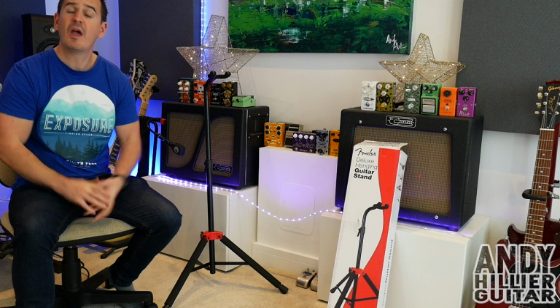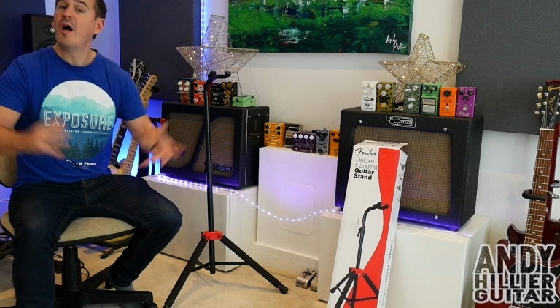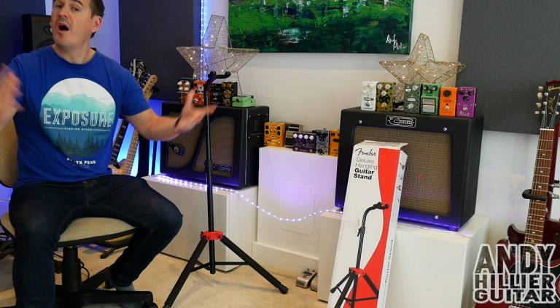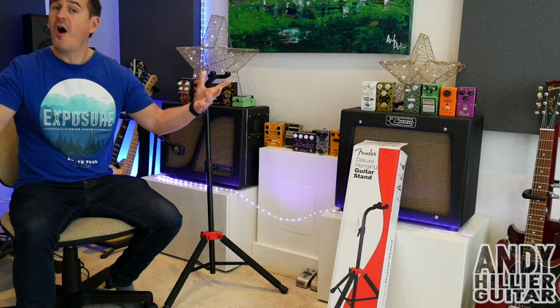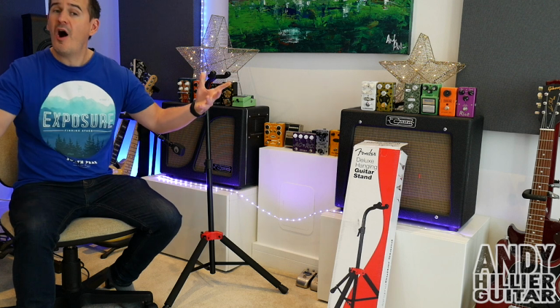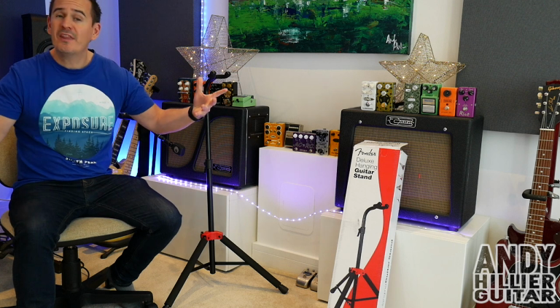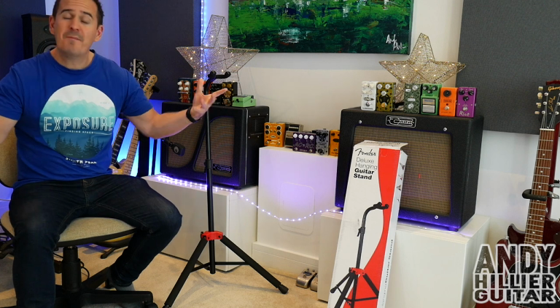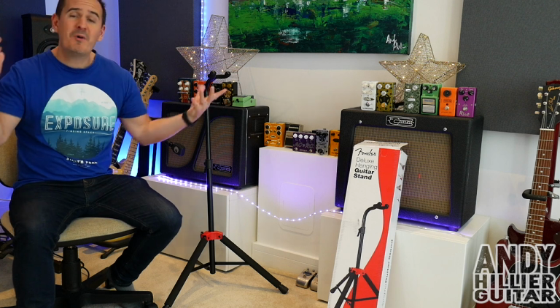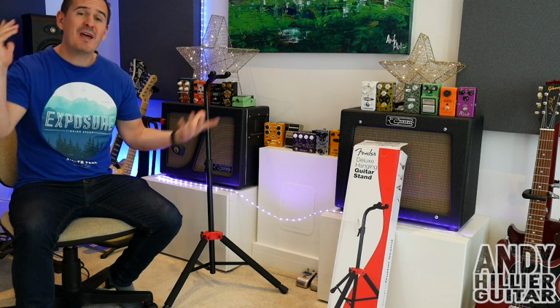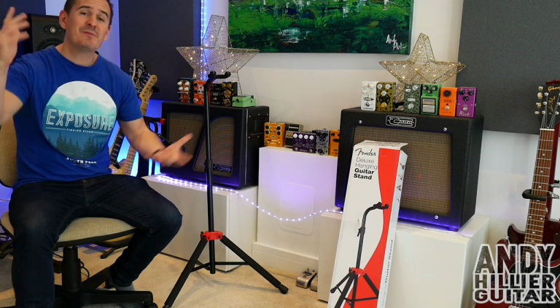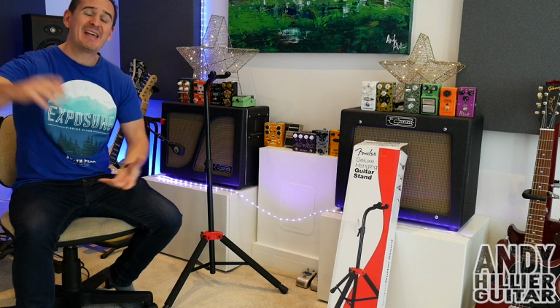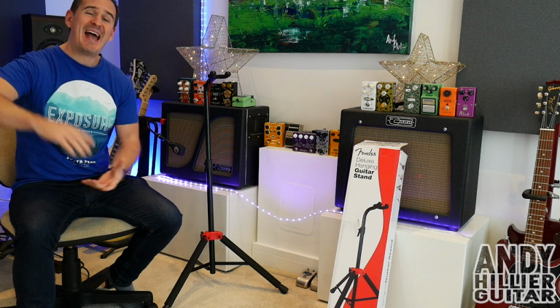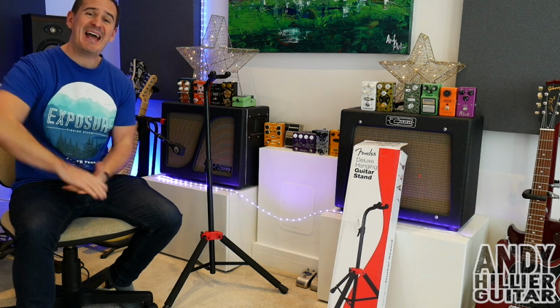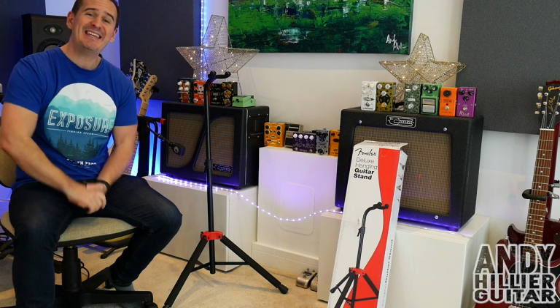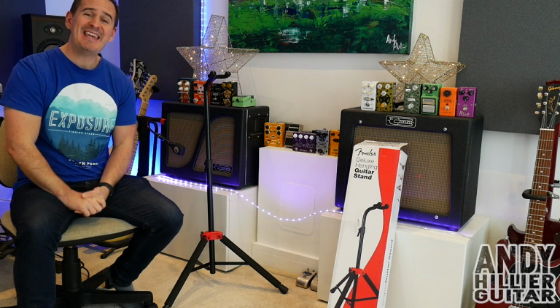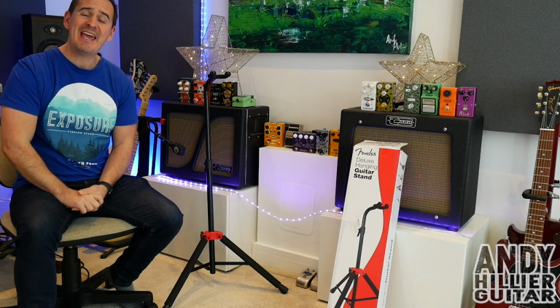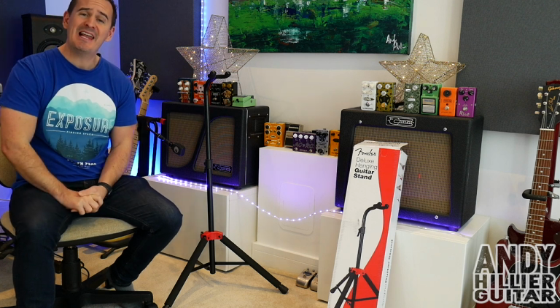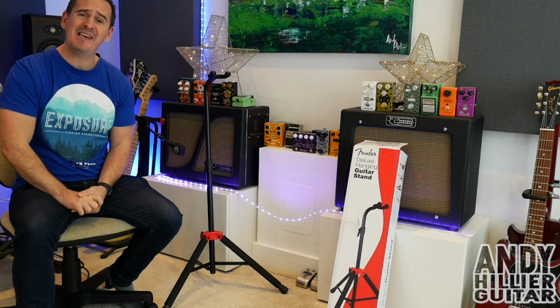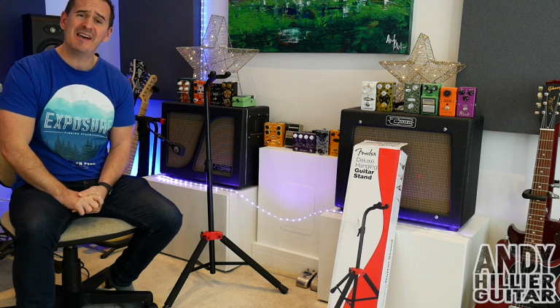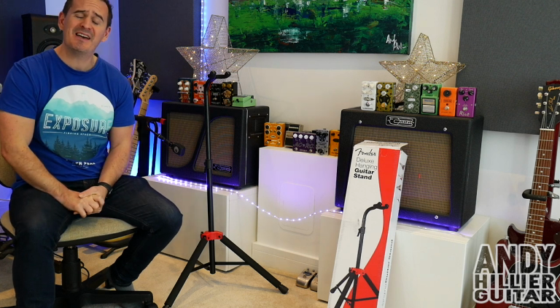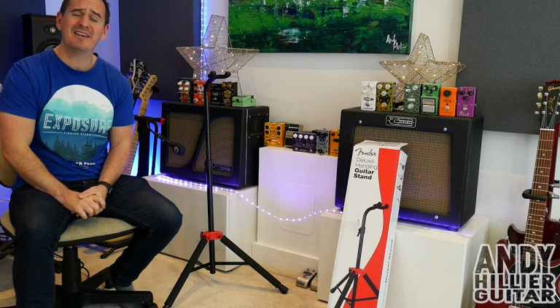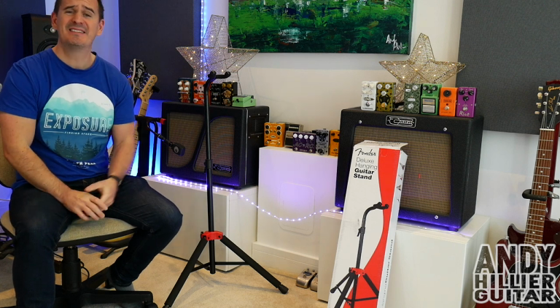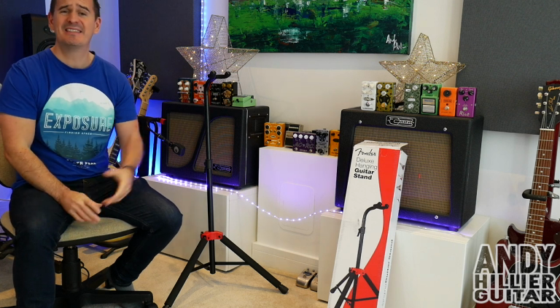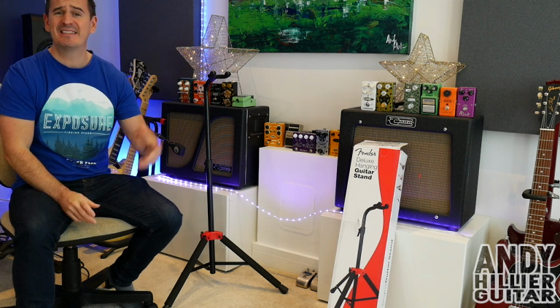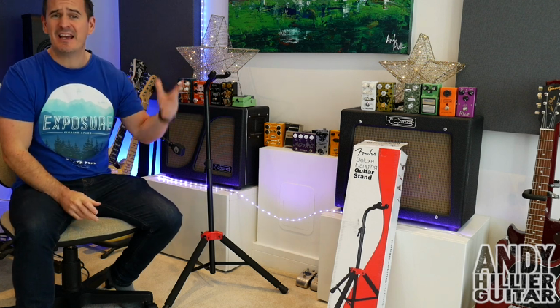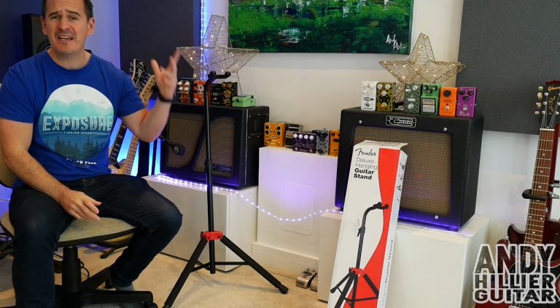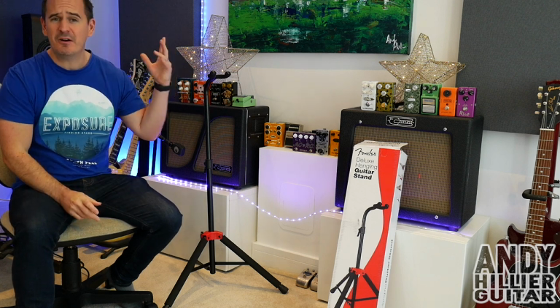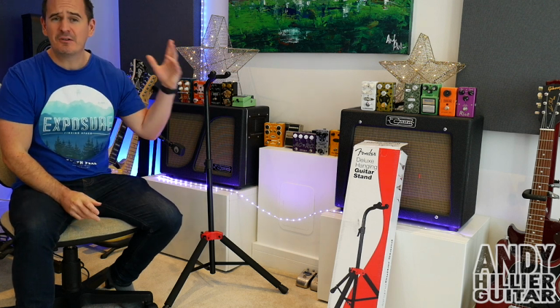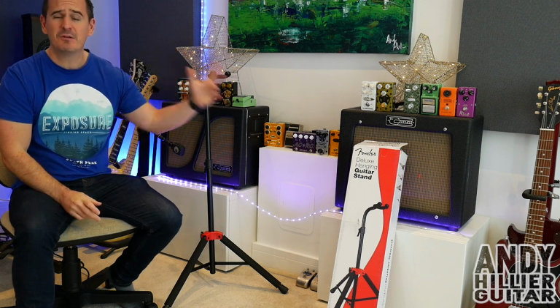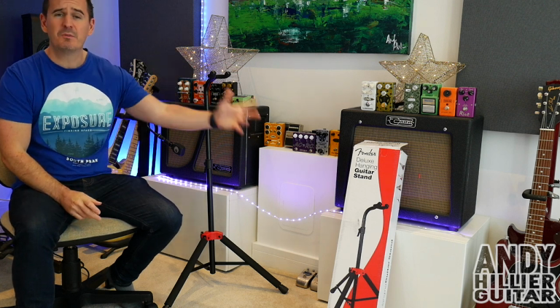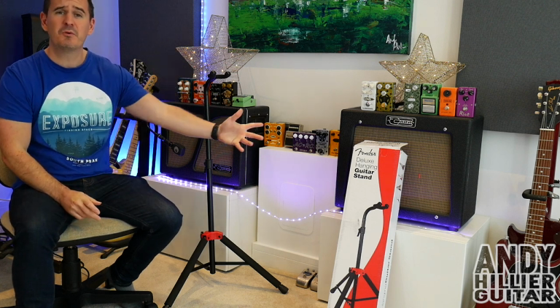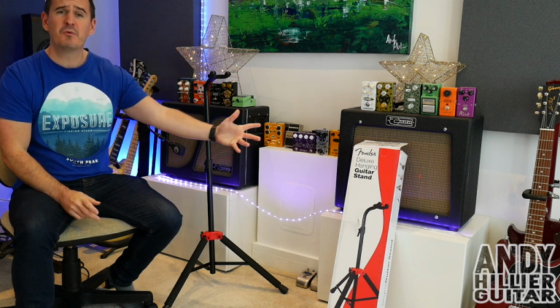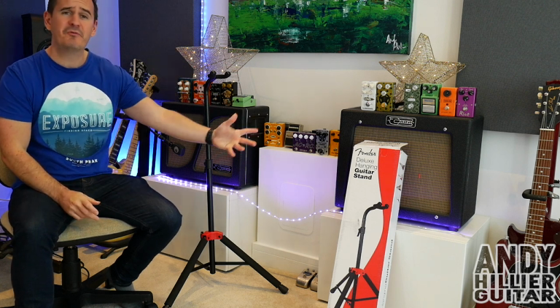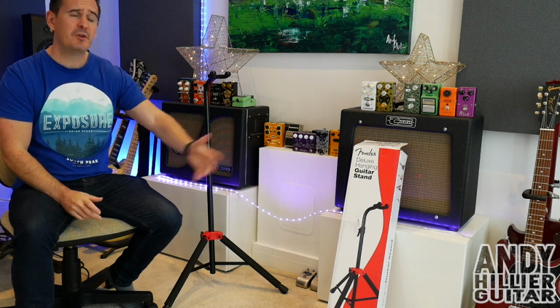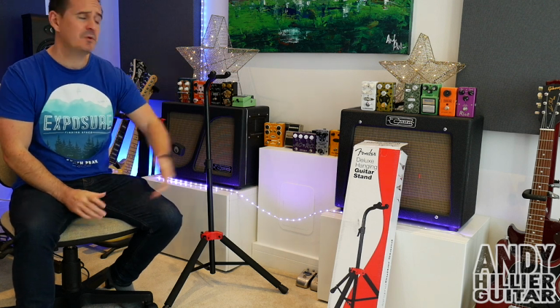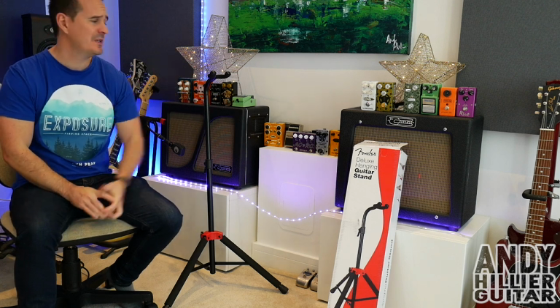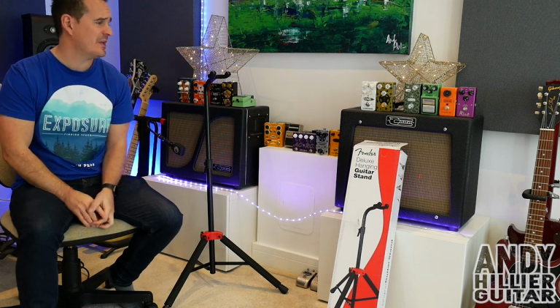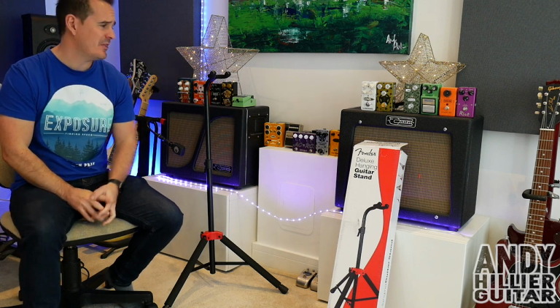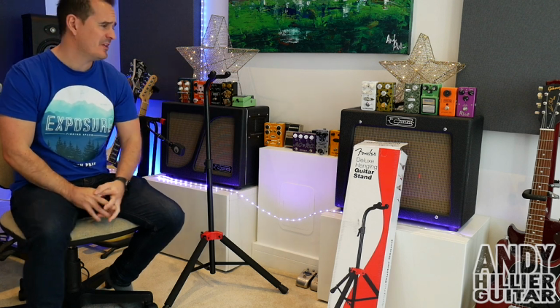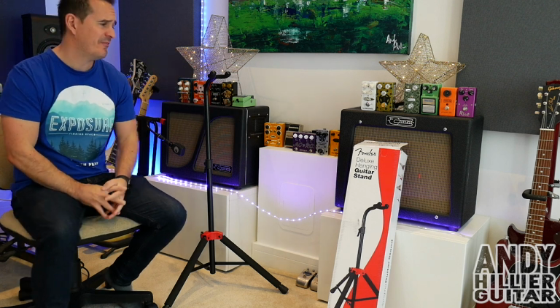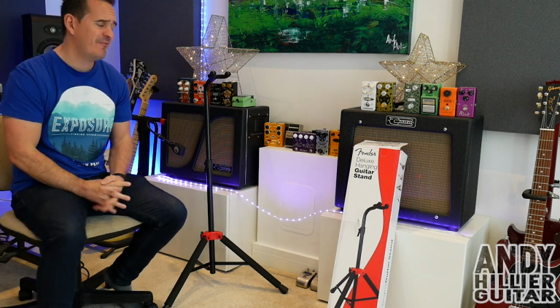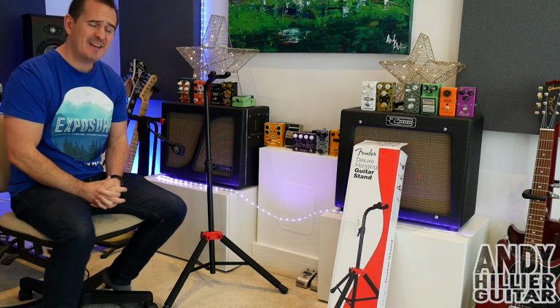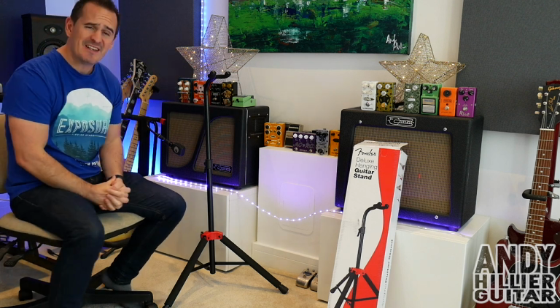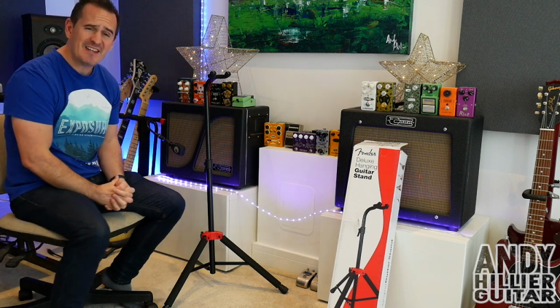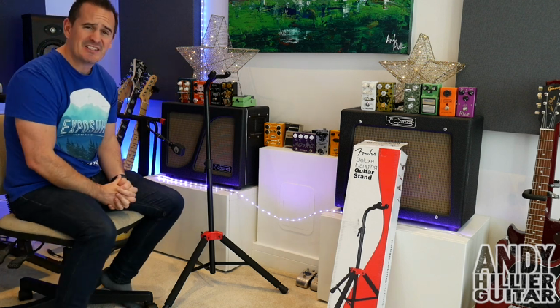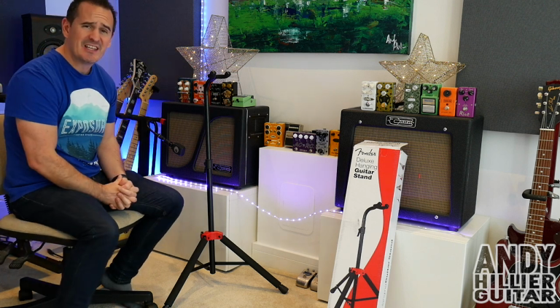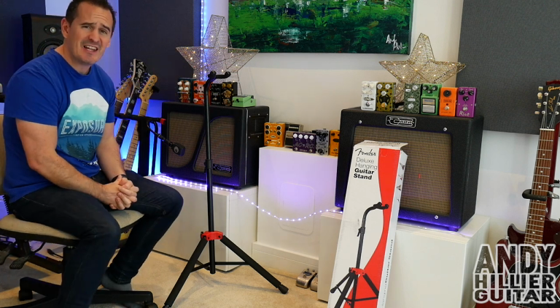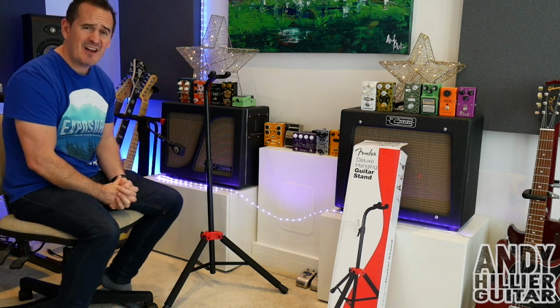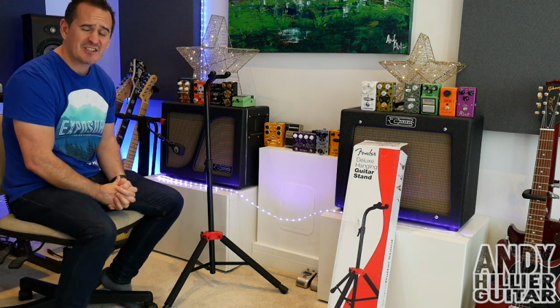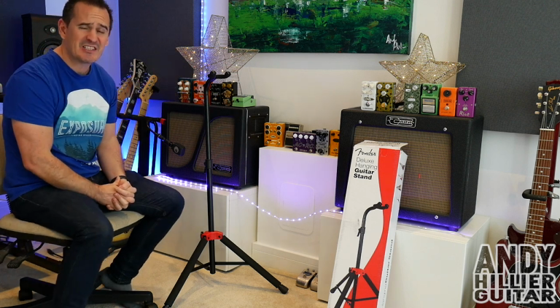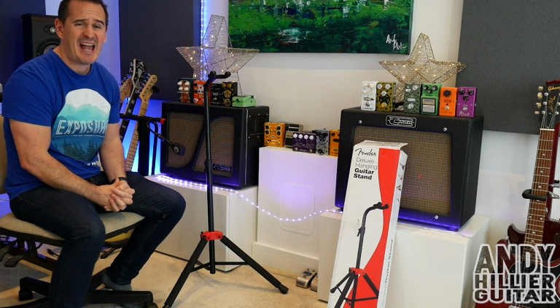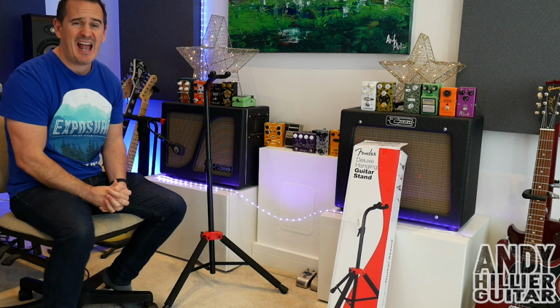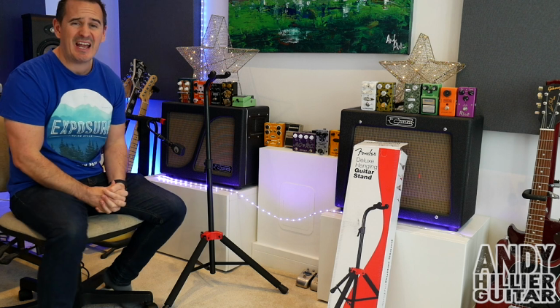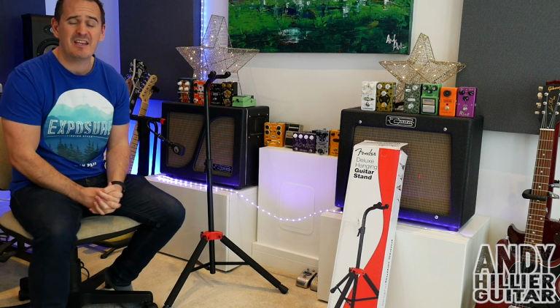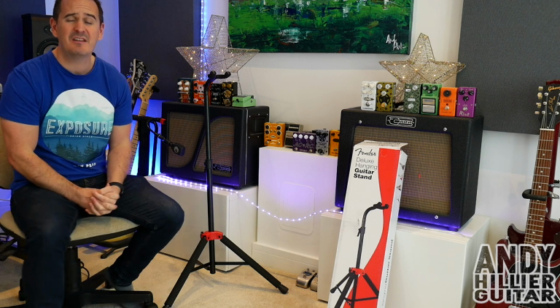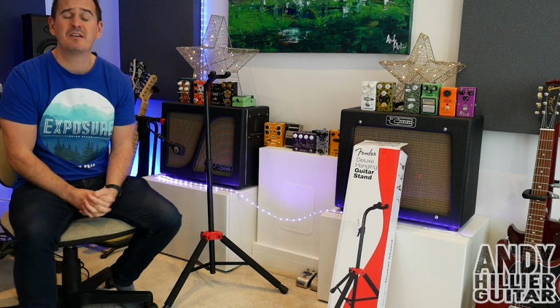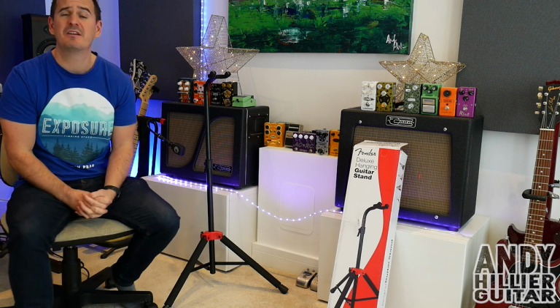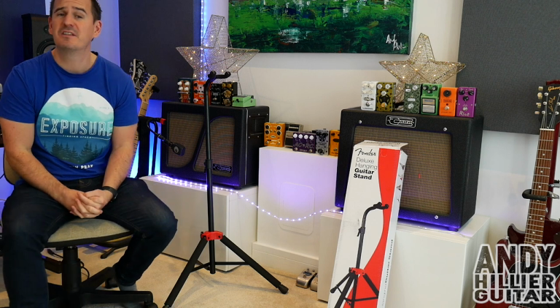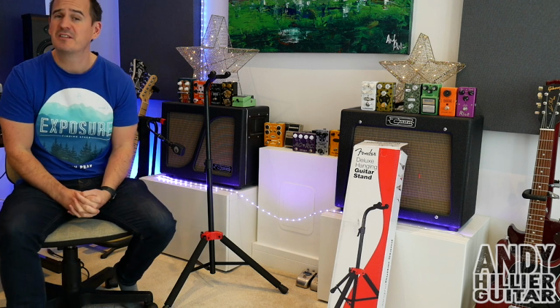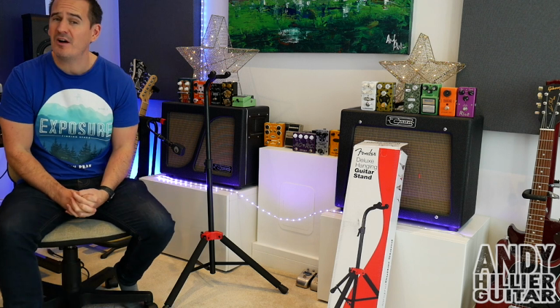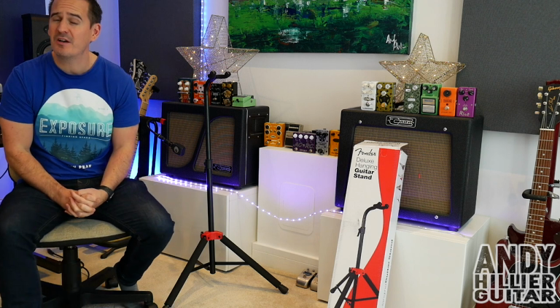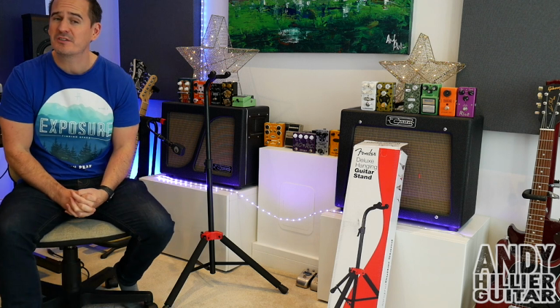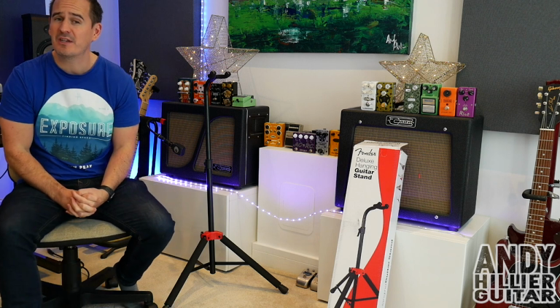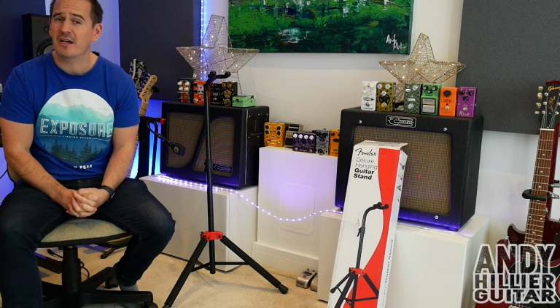Hi there, my name's Andy Hillier and today I'm going to be reviewing the Fender Deluxe Hanging Guitar Stand.